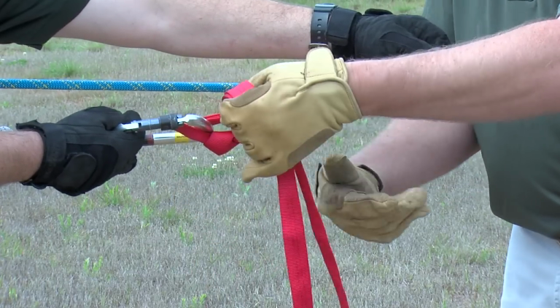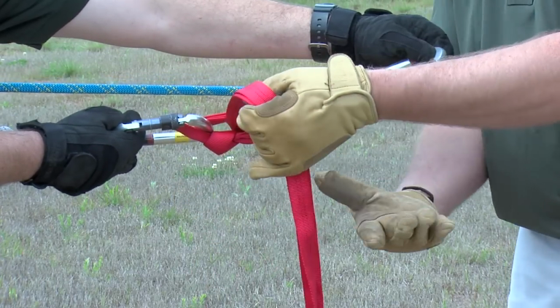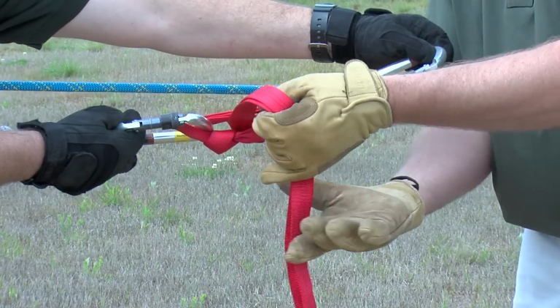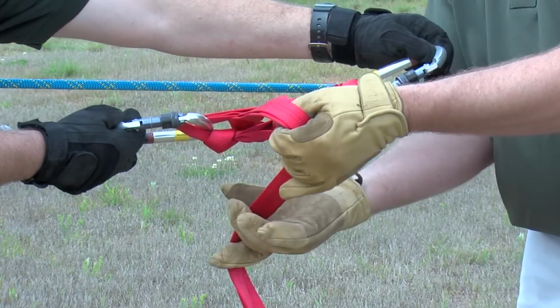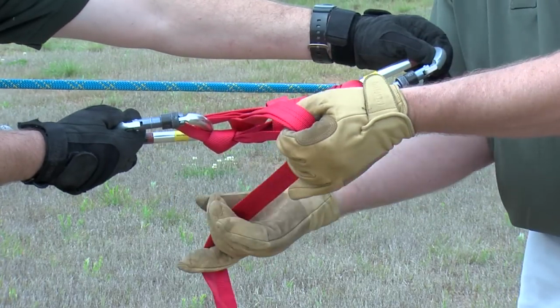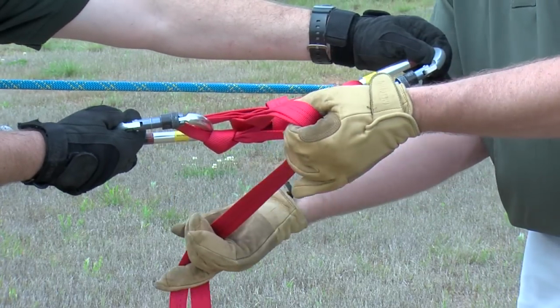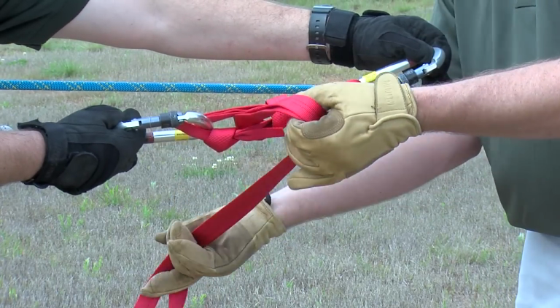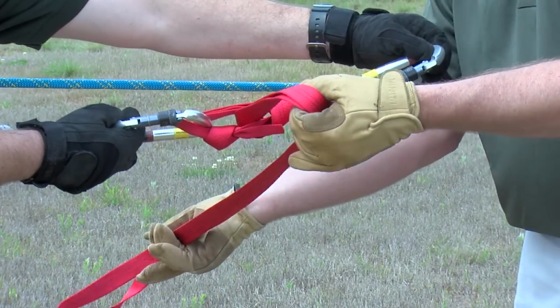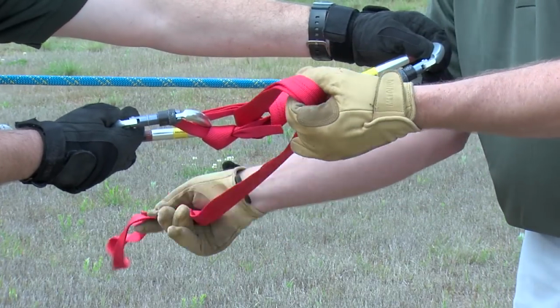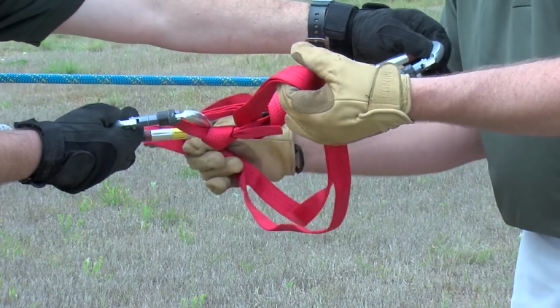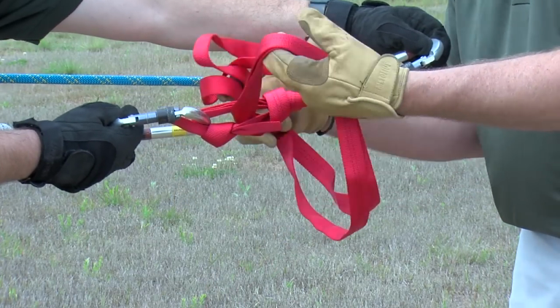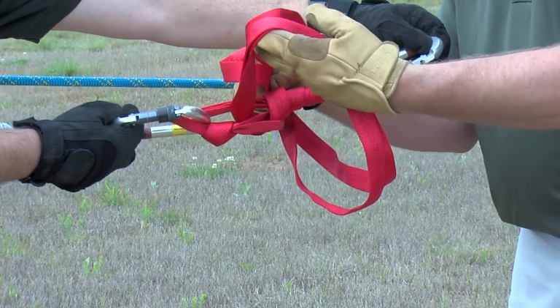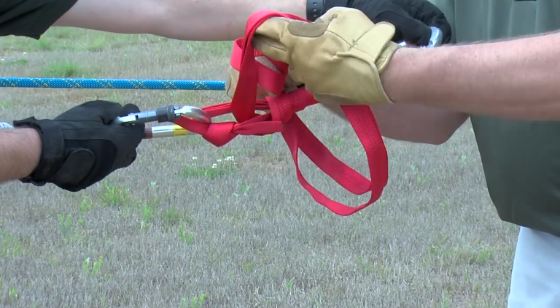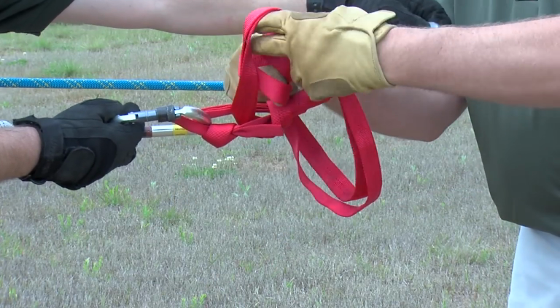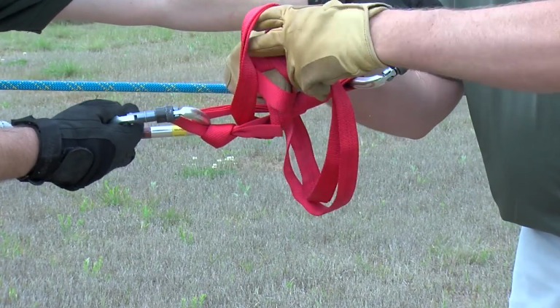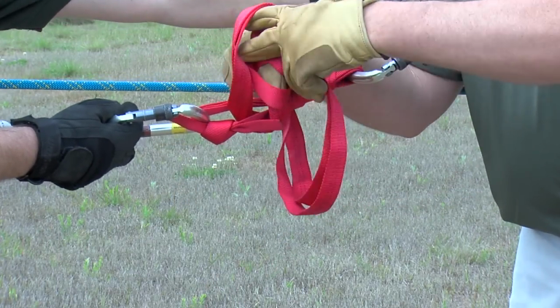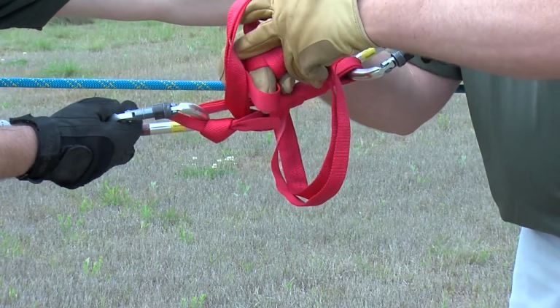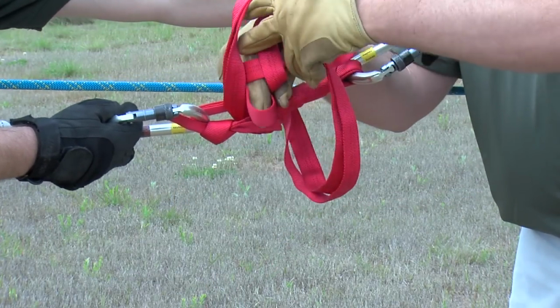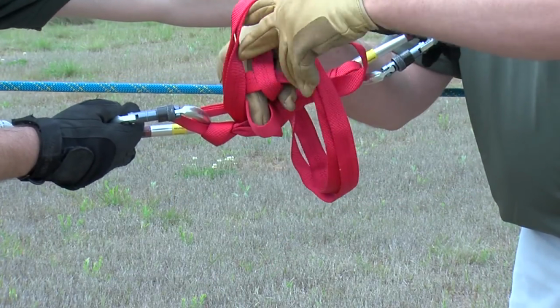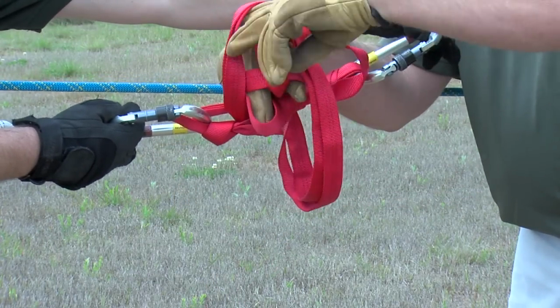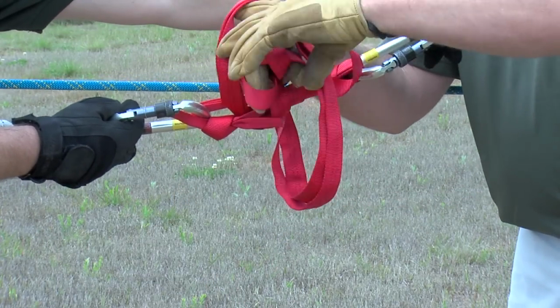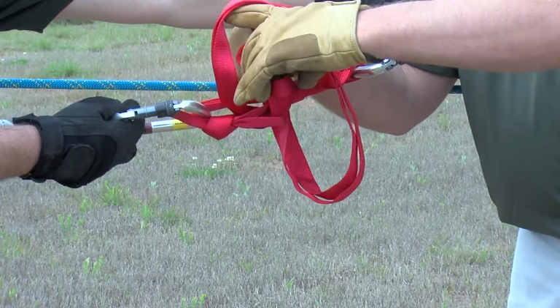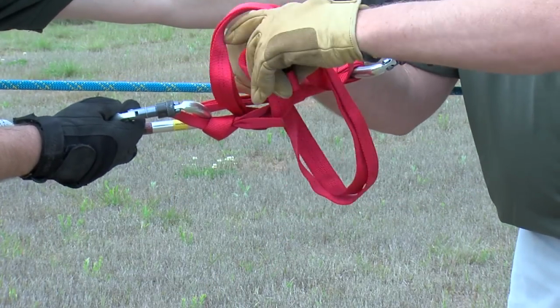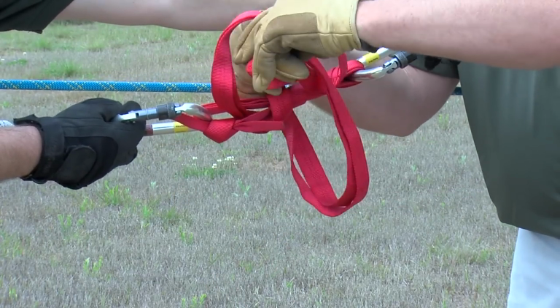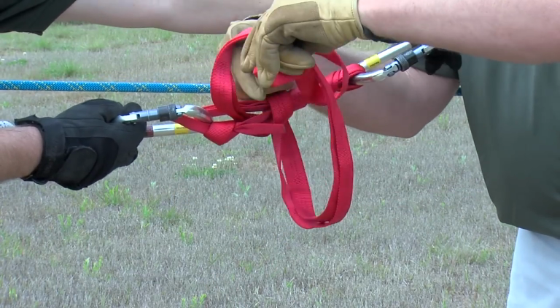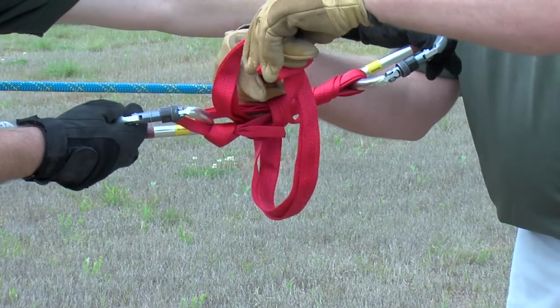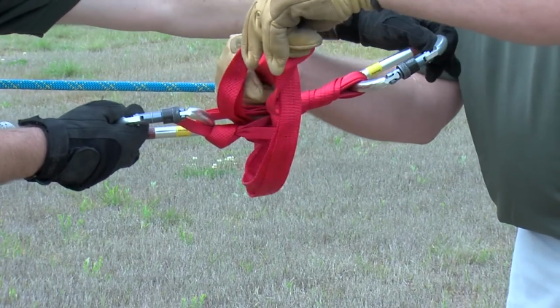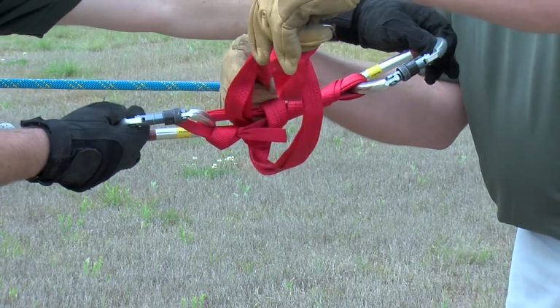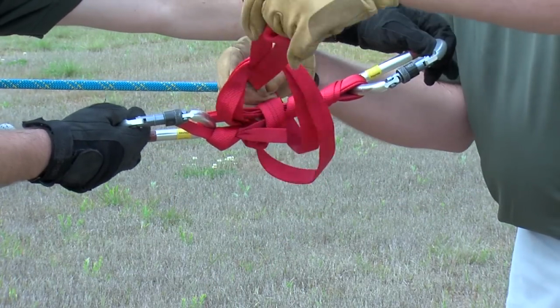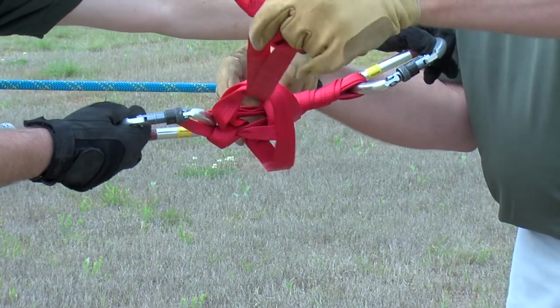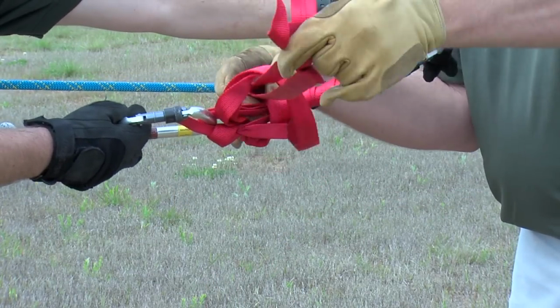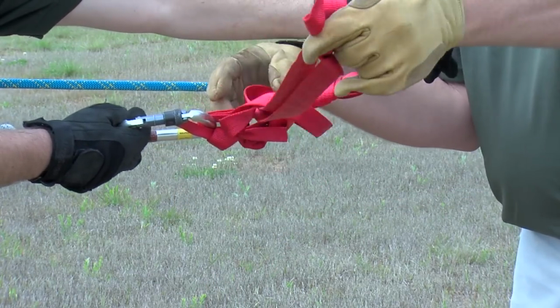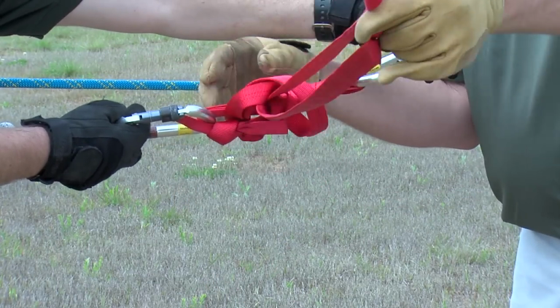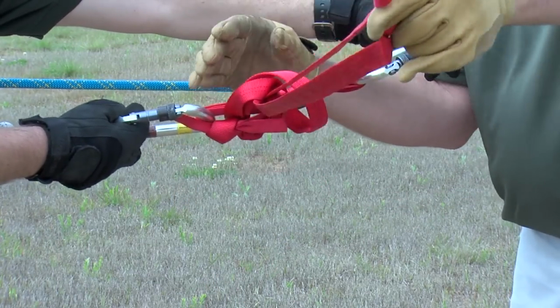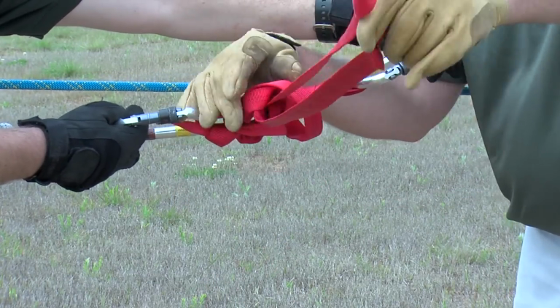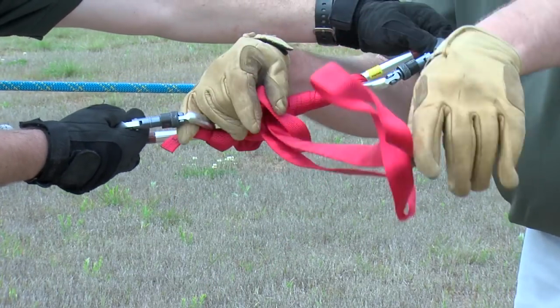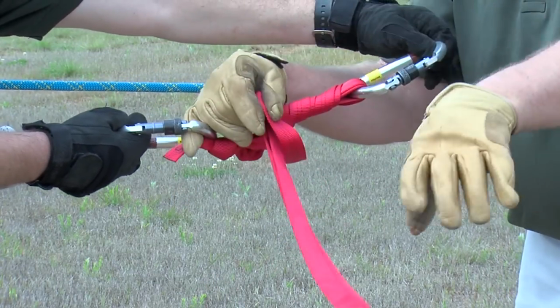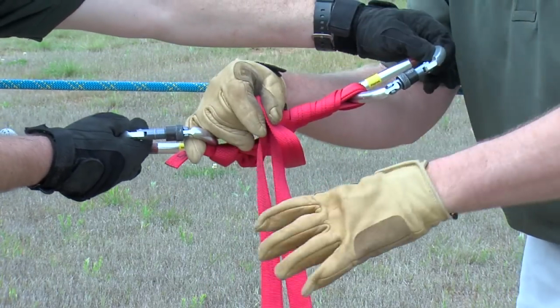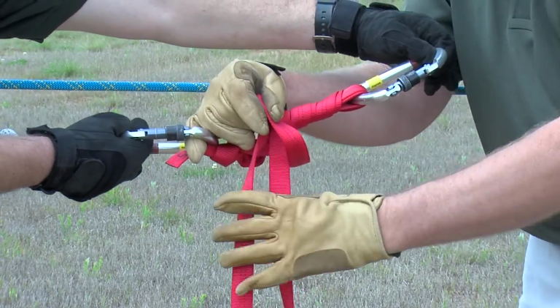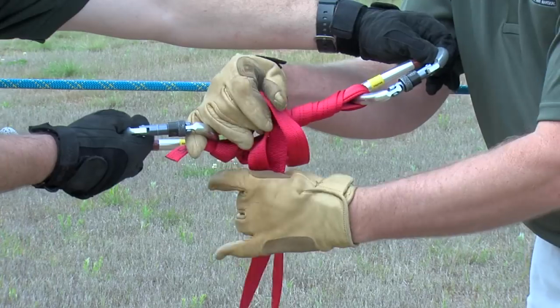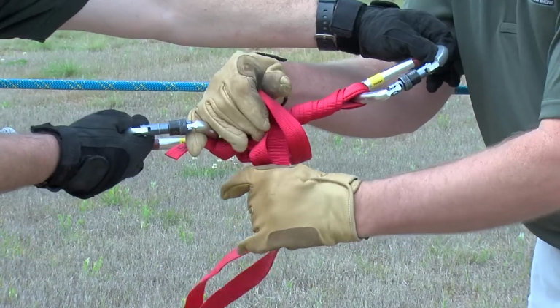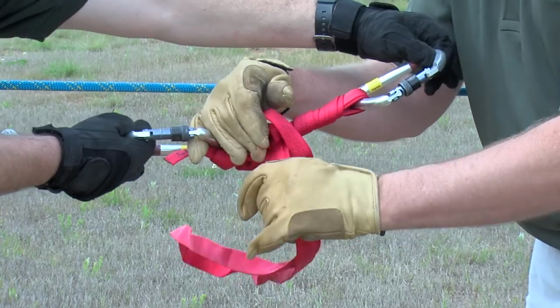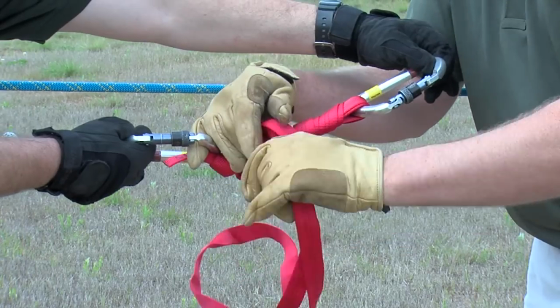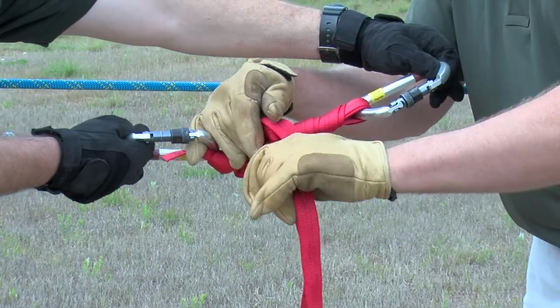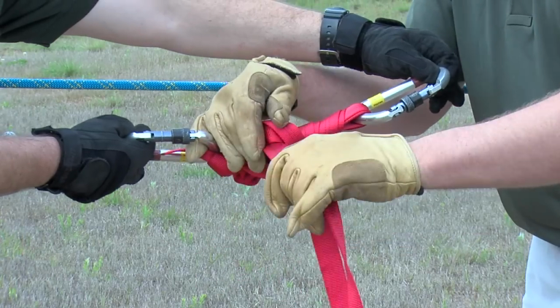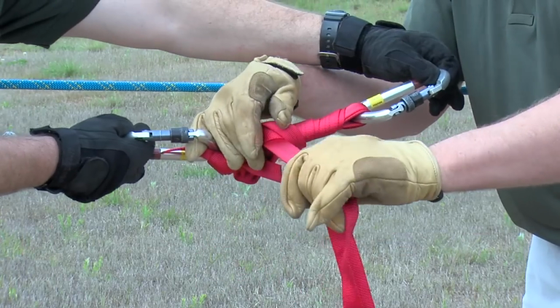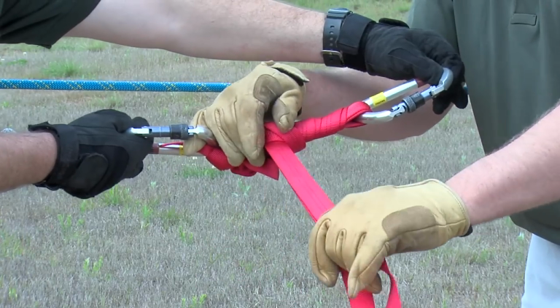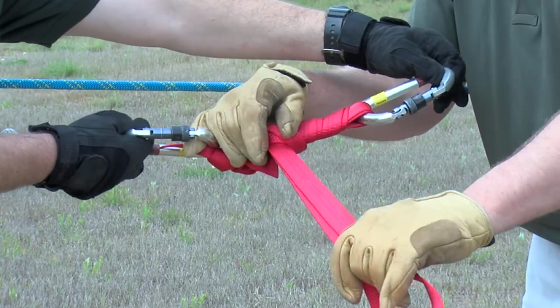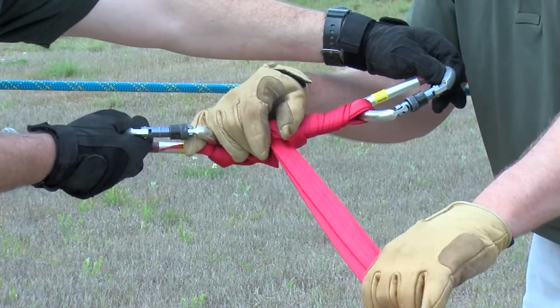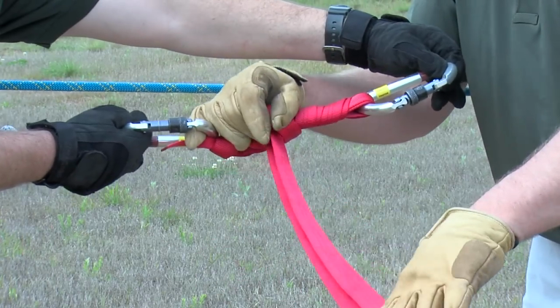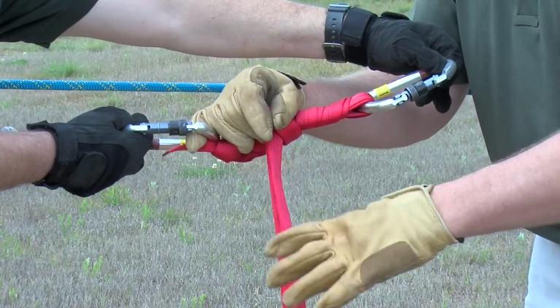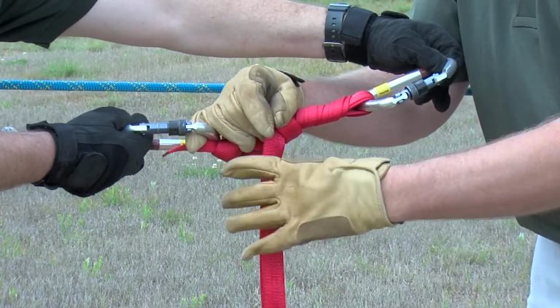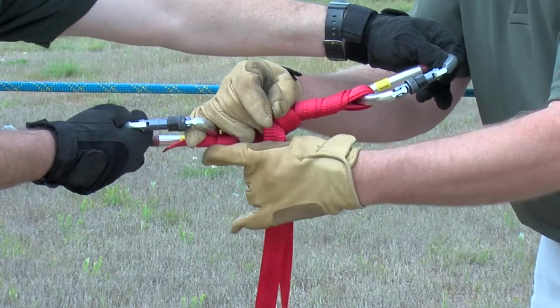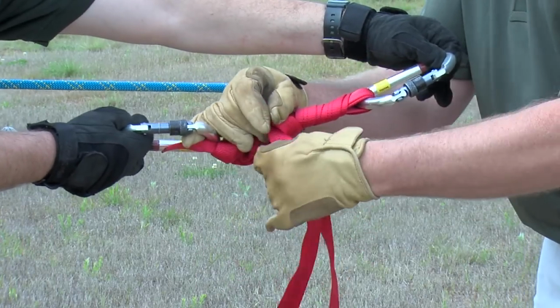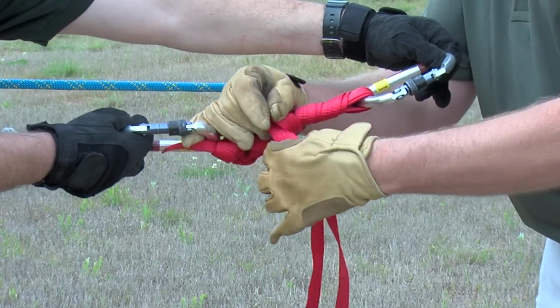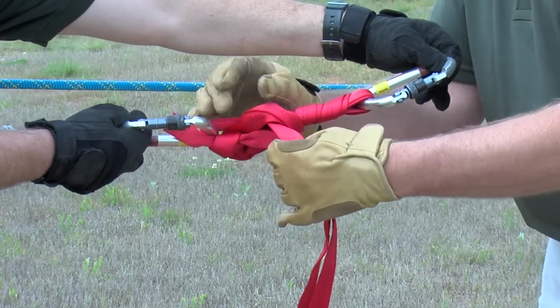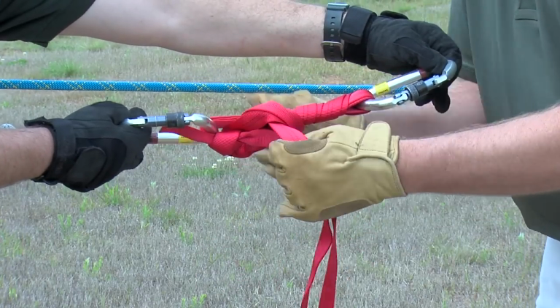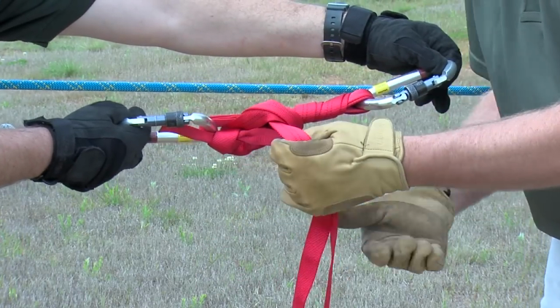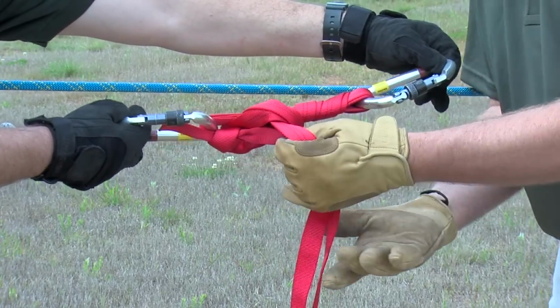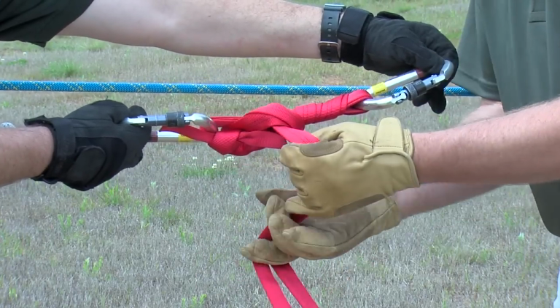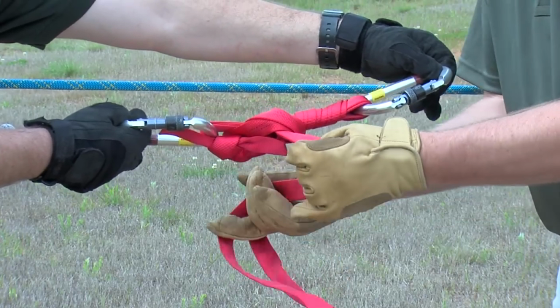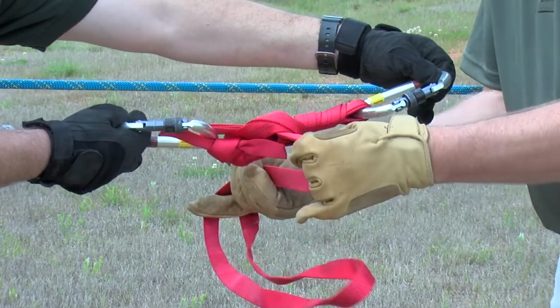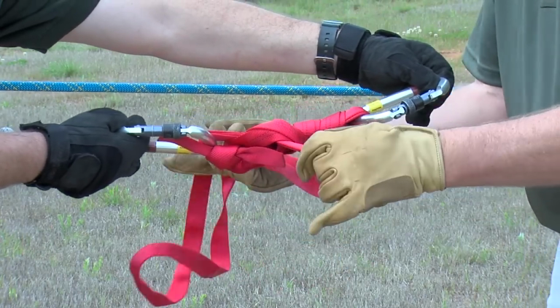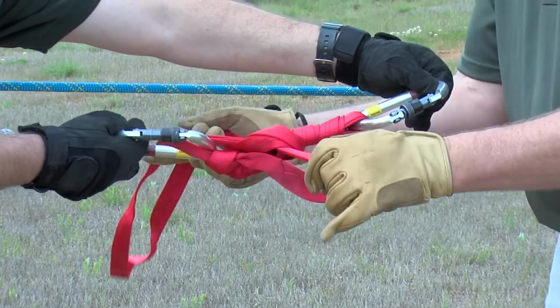We're going to simply secure this off with a half hitch and an overhand.